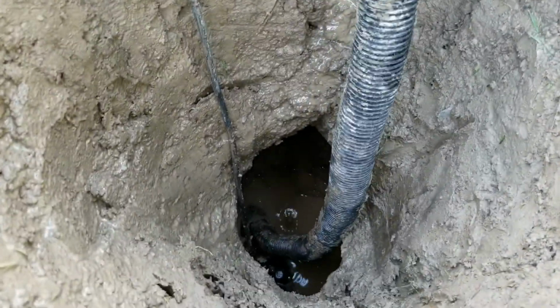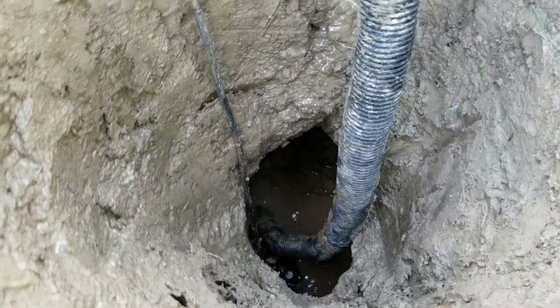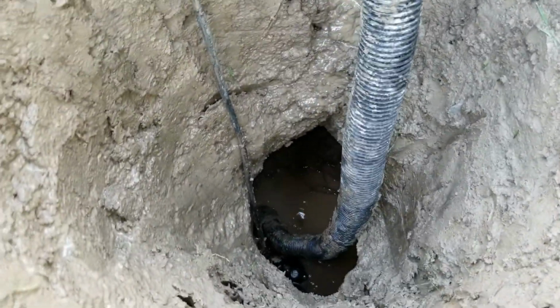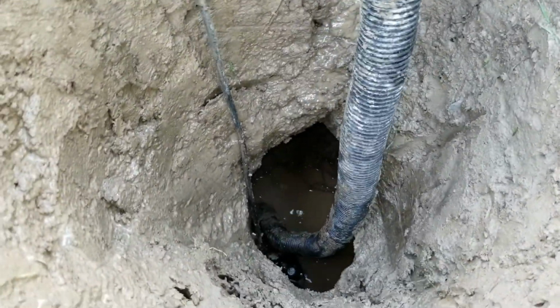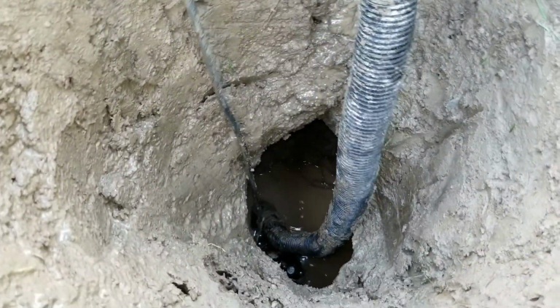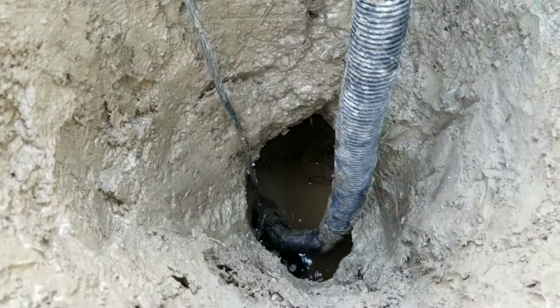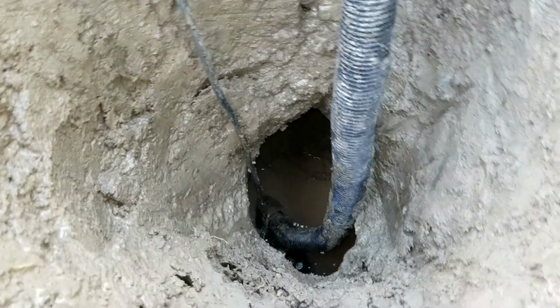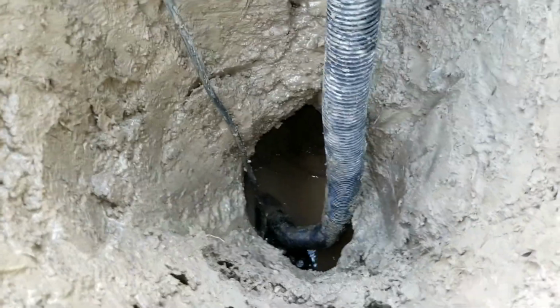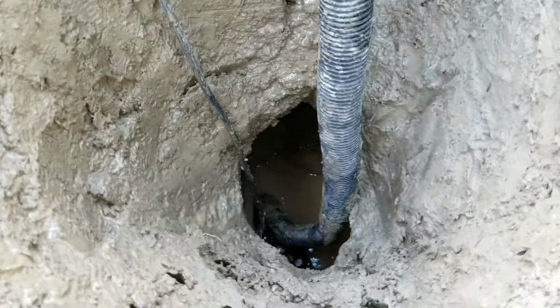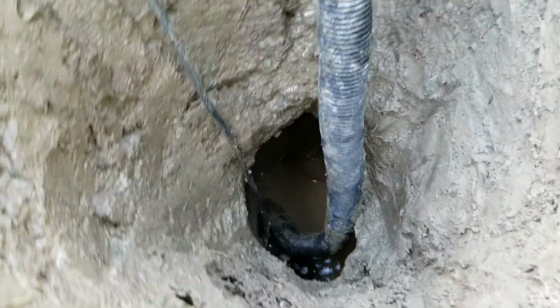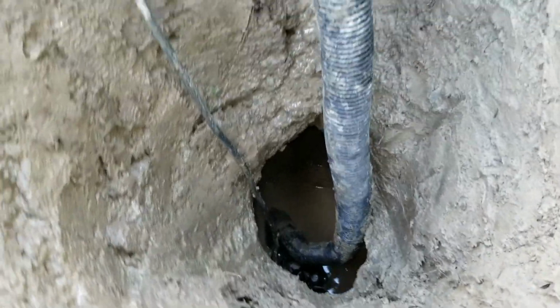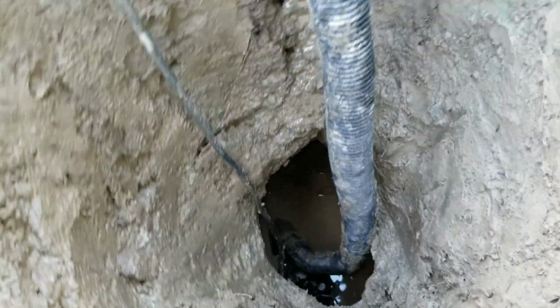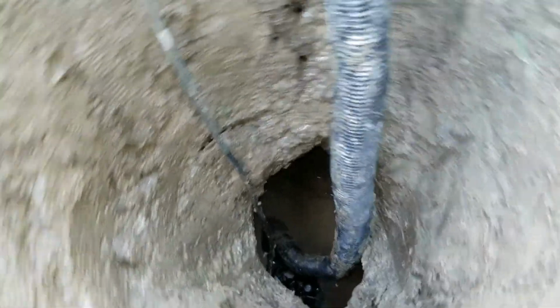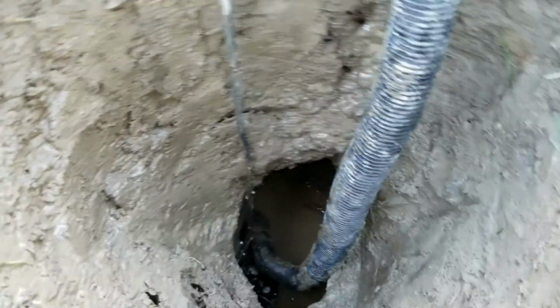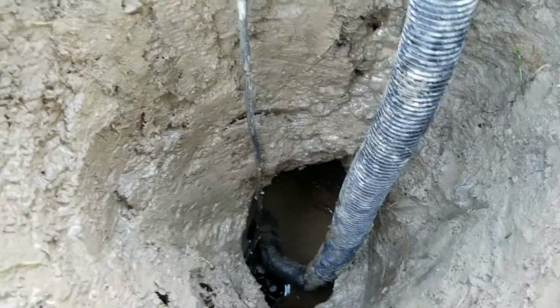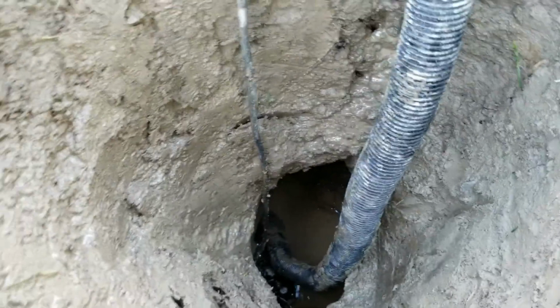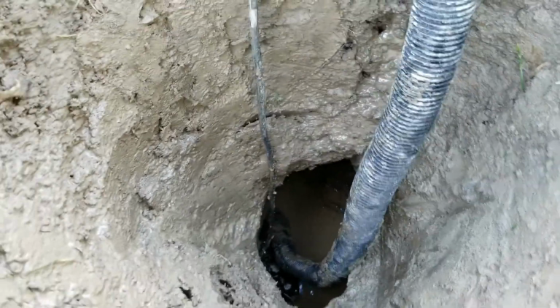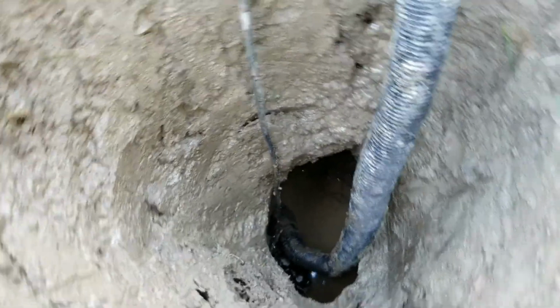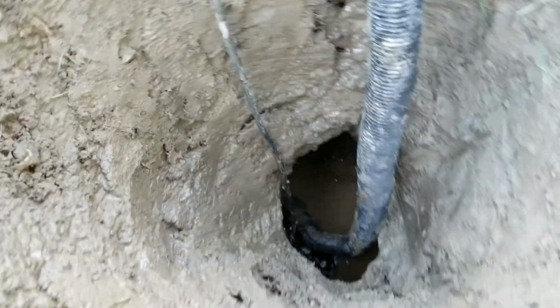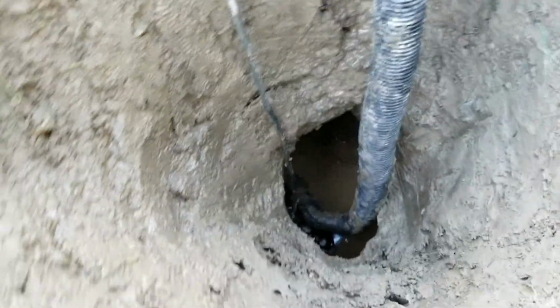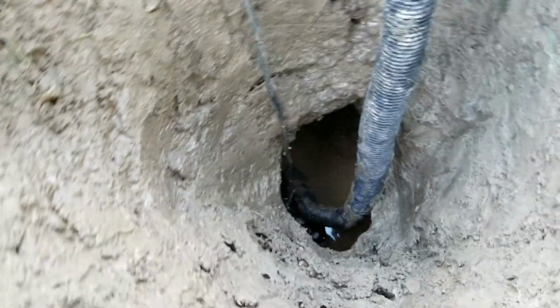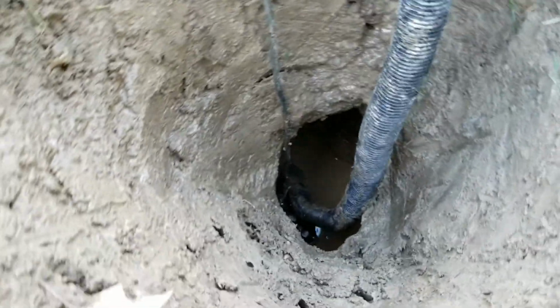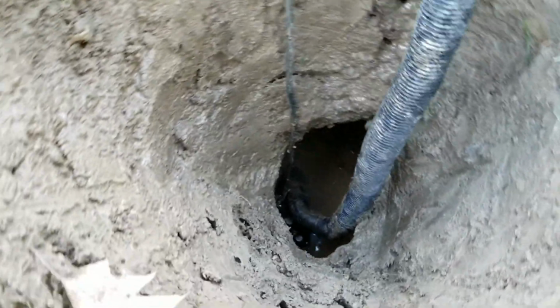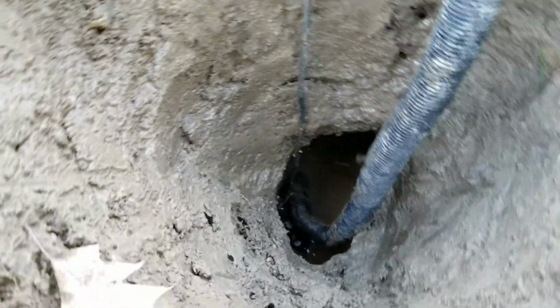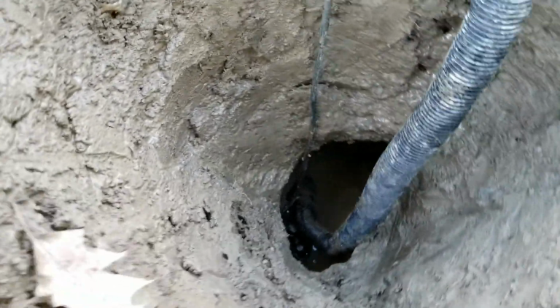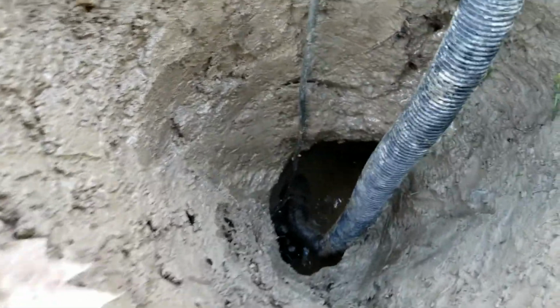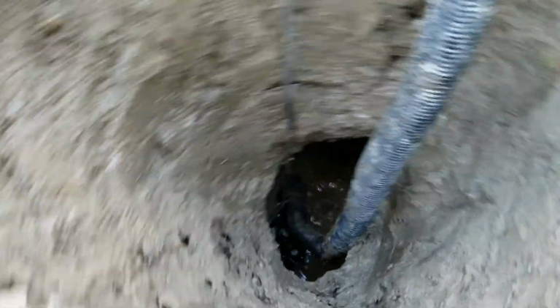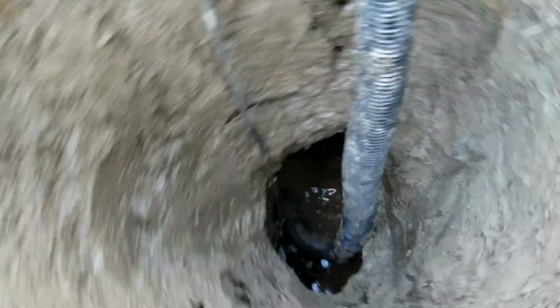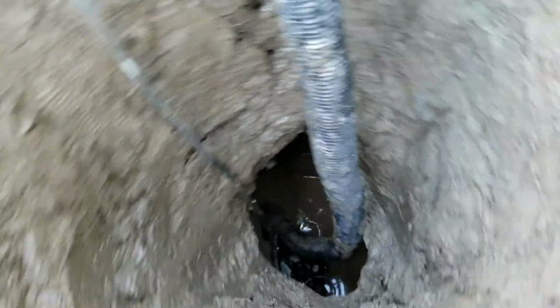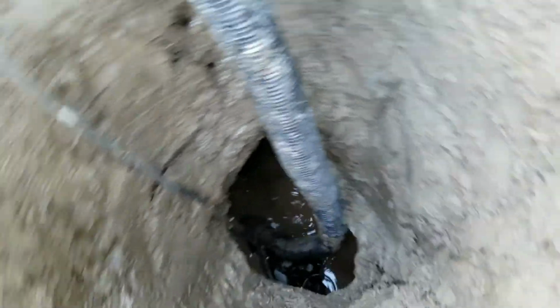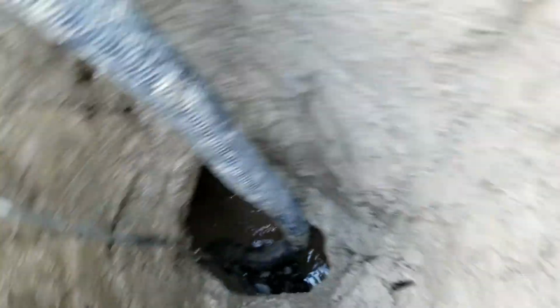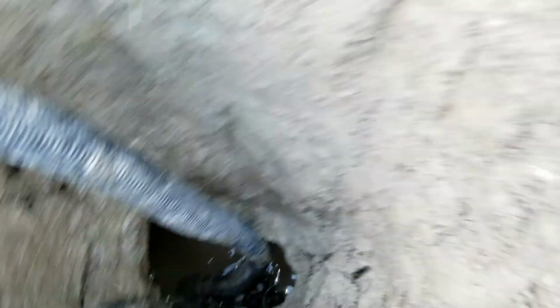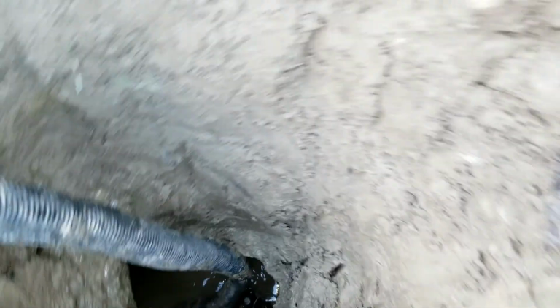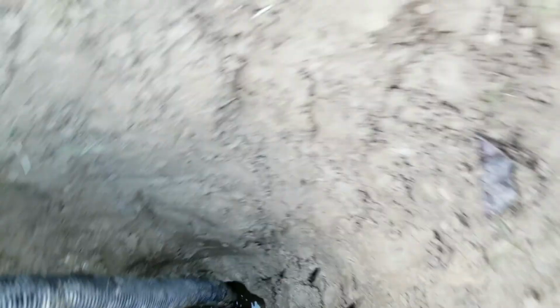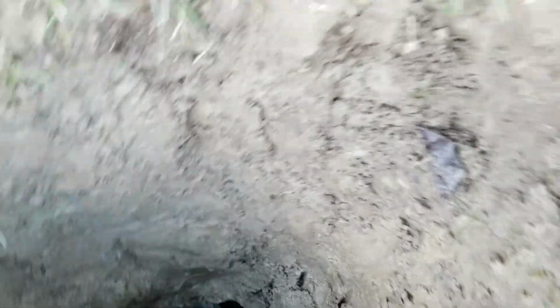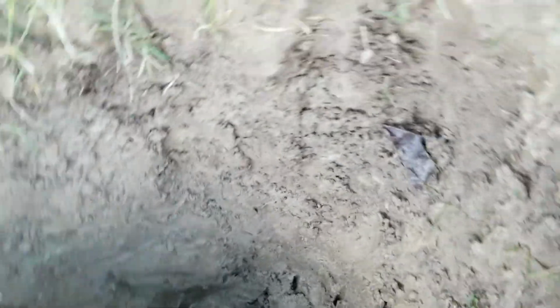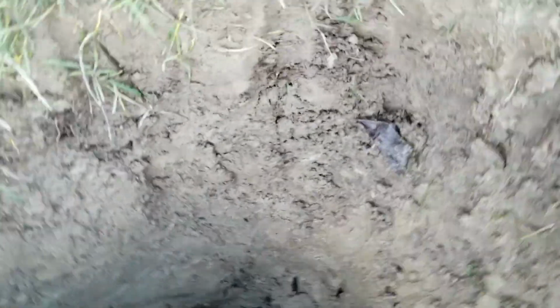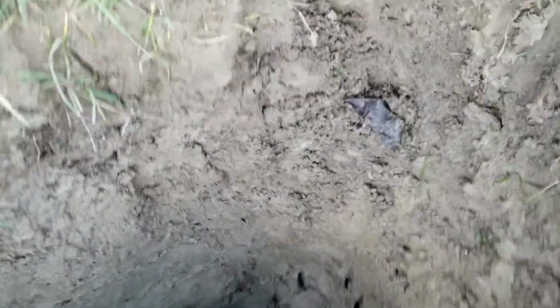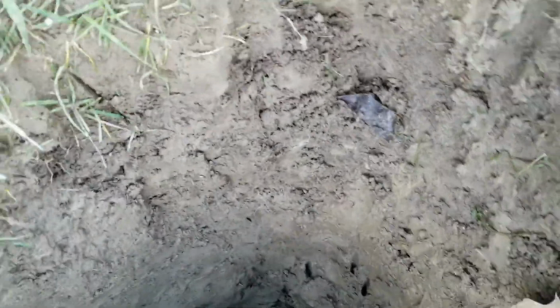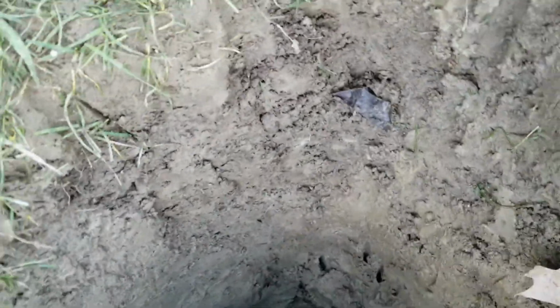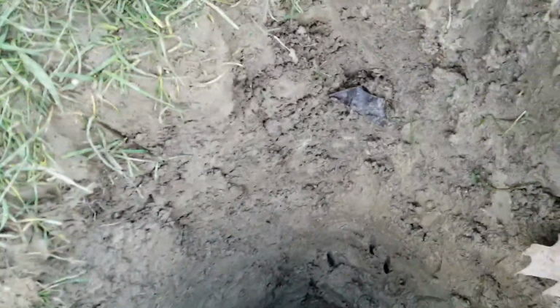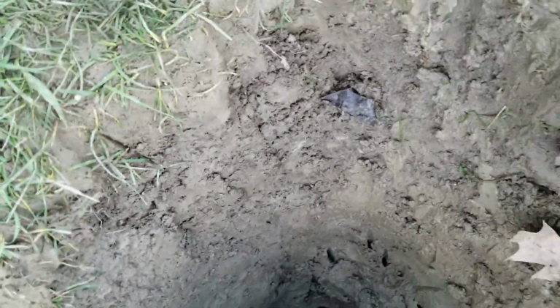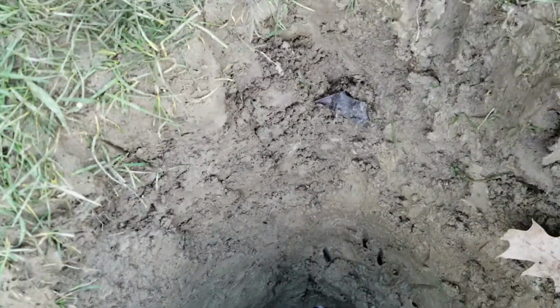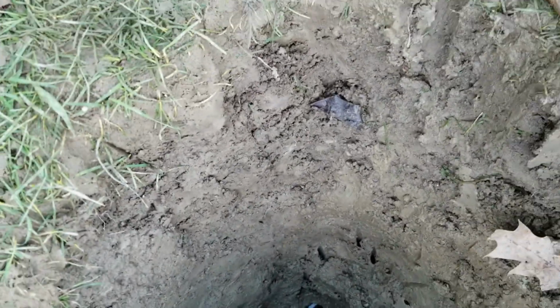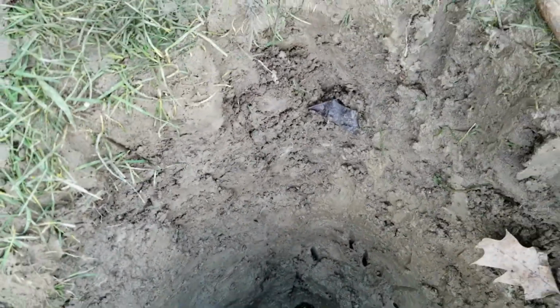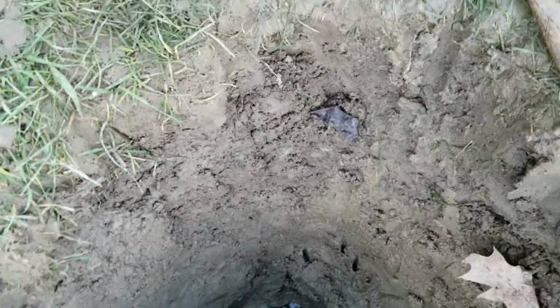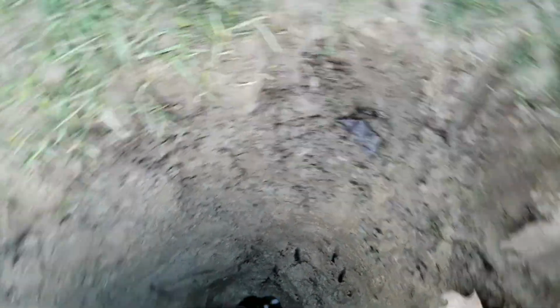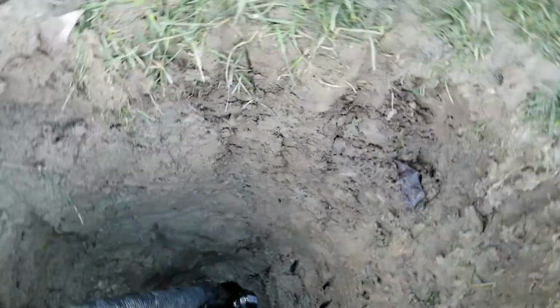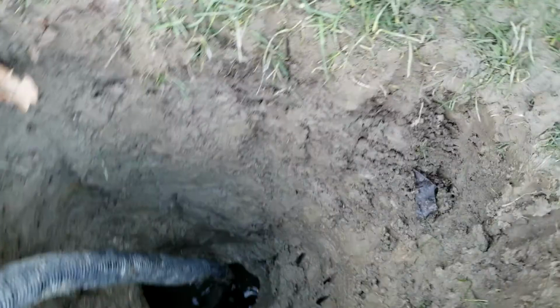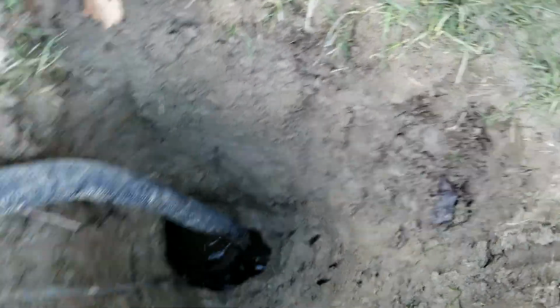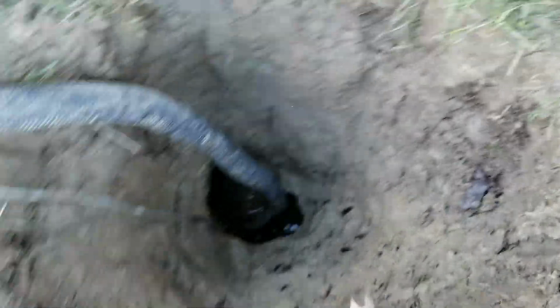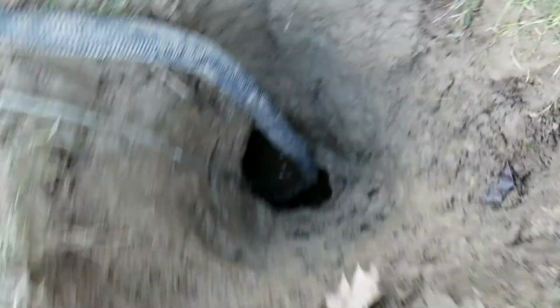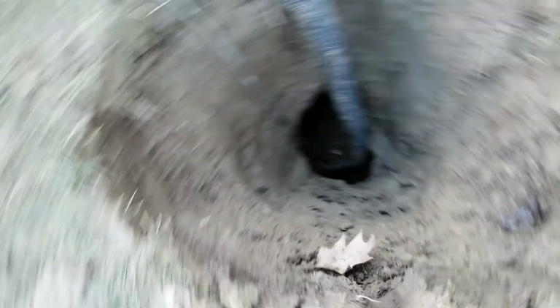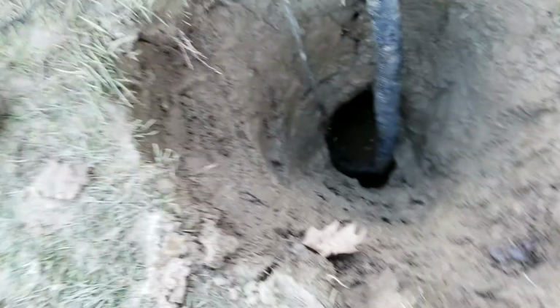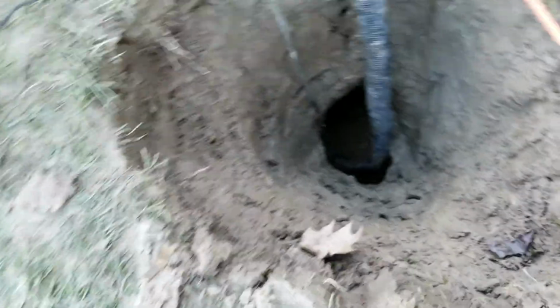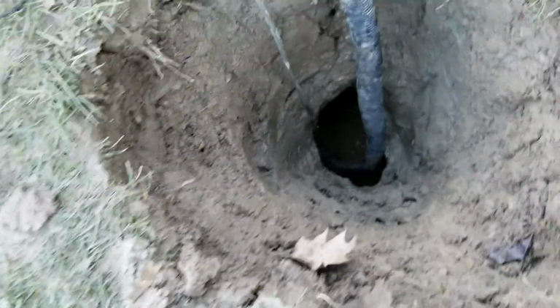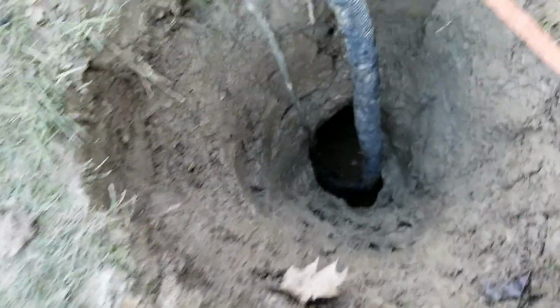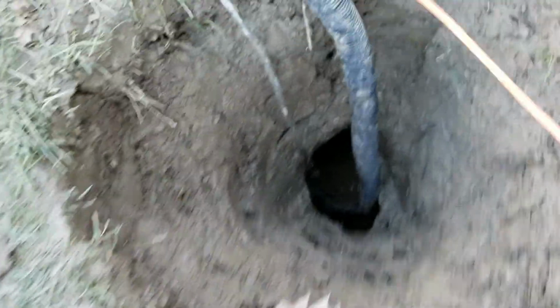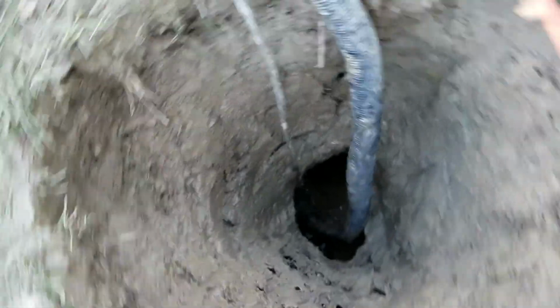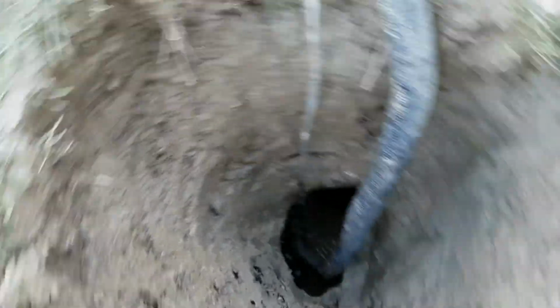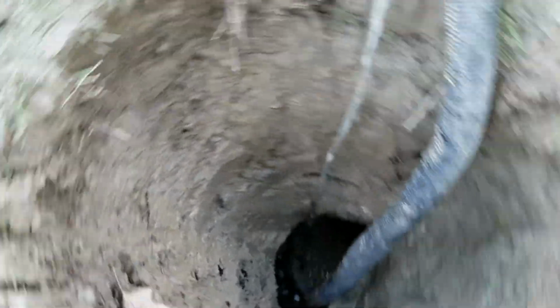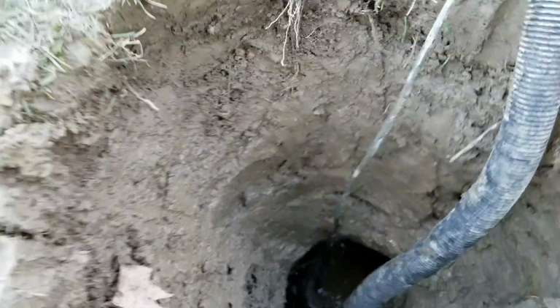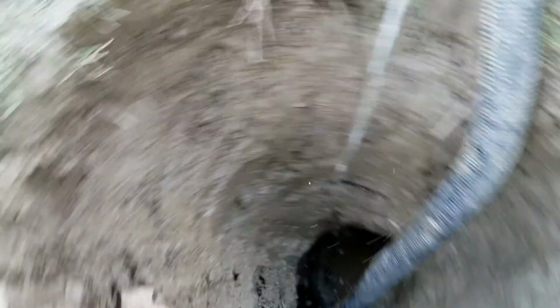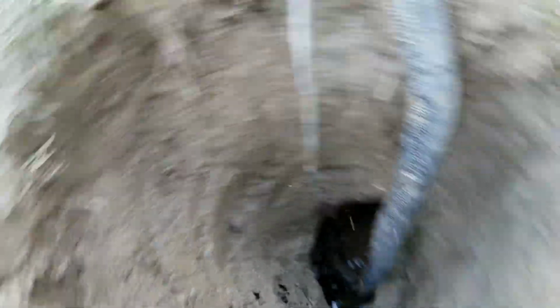It feels really nice and deep. It sure does. Should we dig it bigger so we can actually see better down there? Dig what bigger? The whole thing.